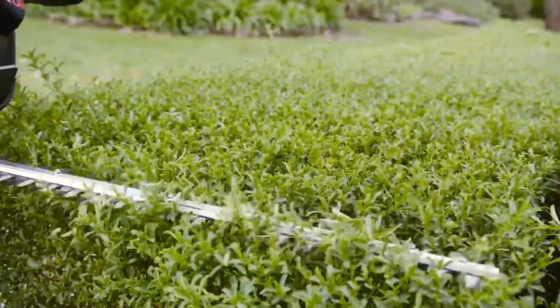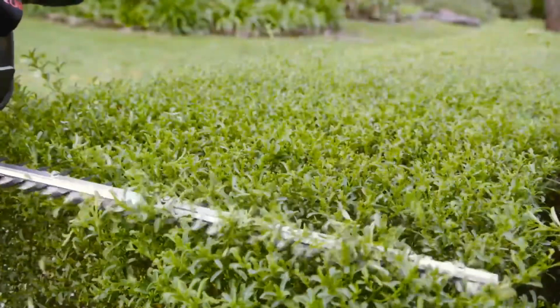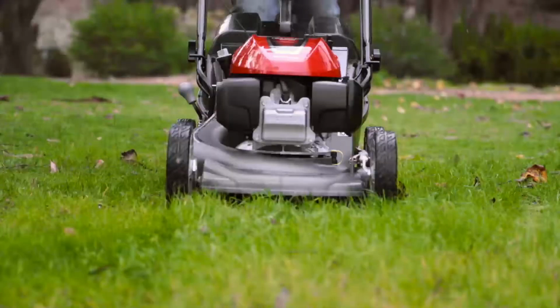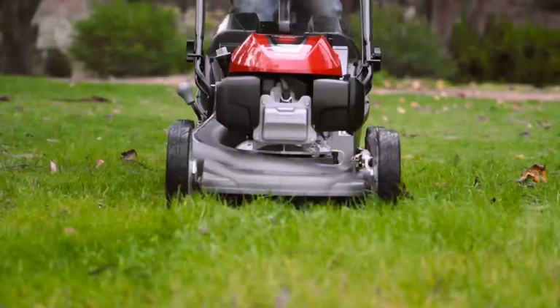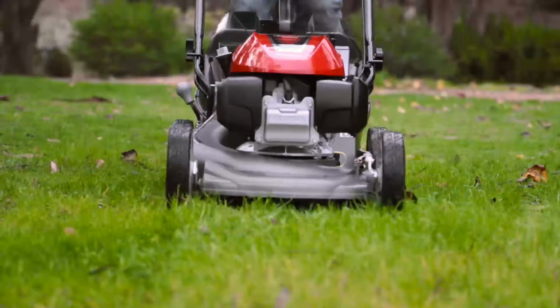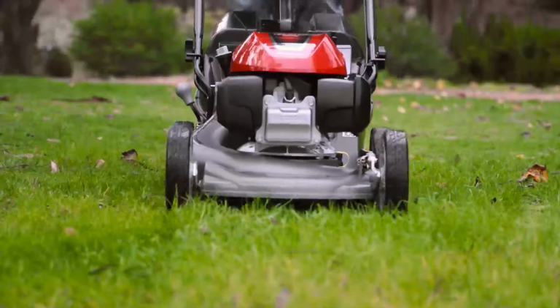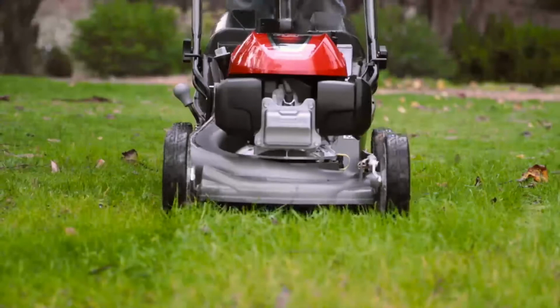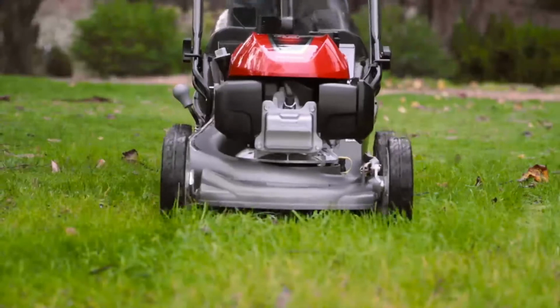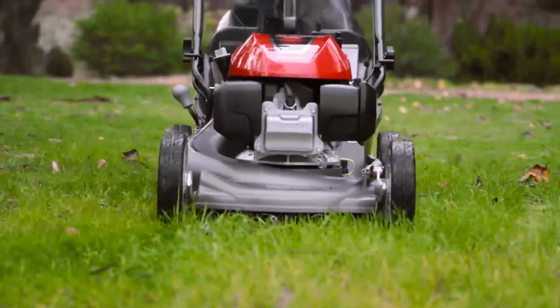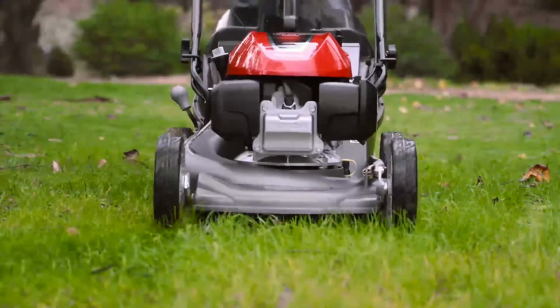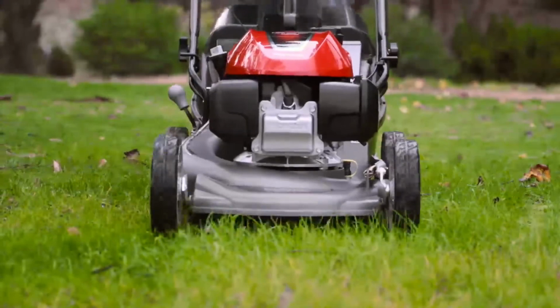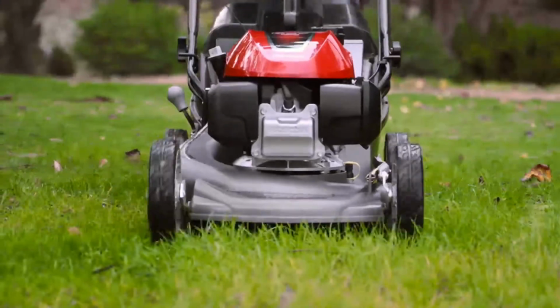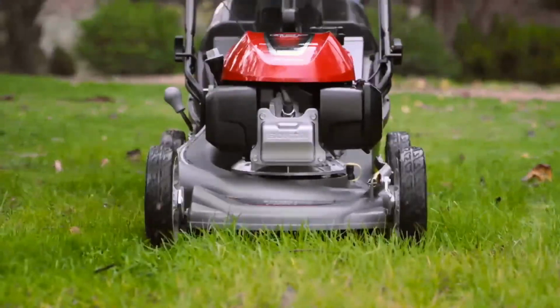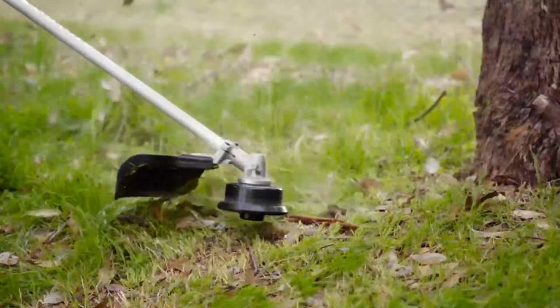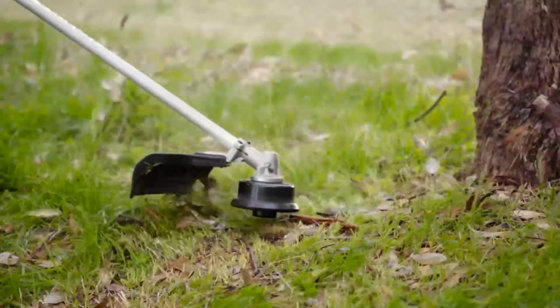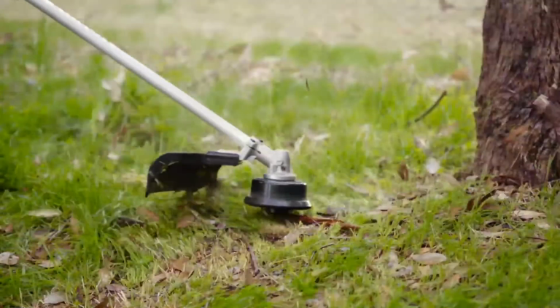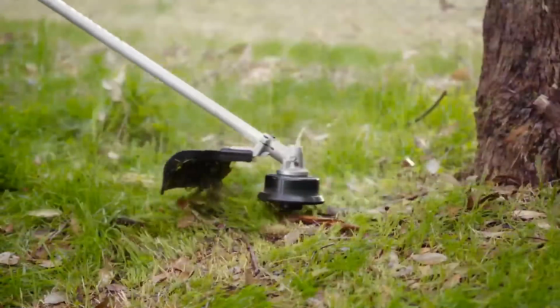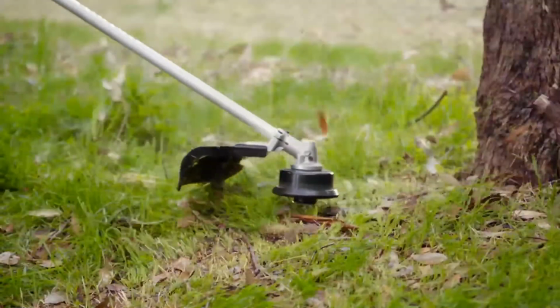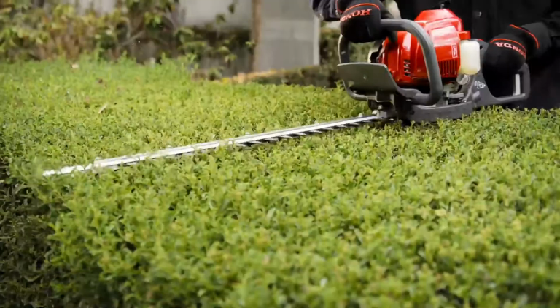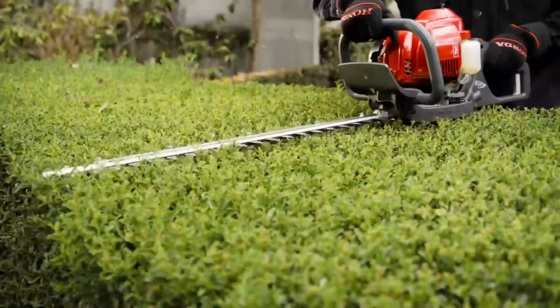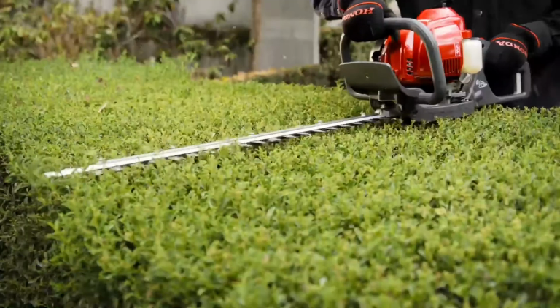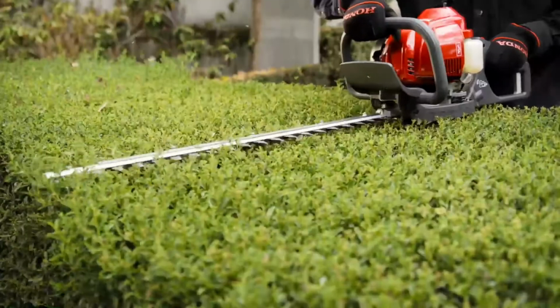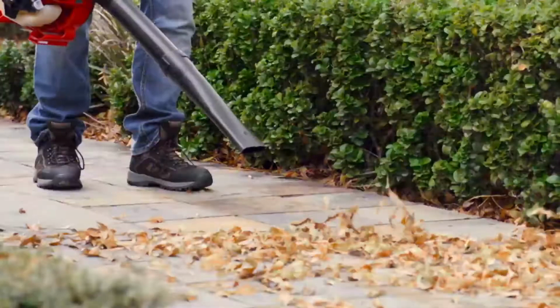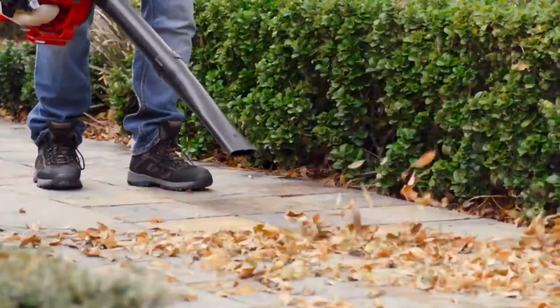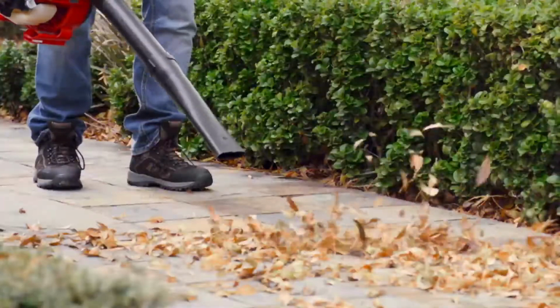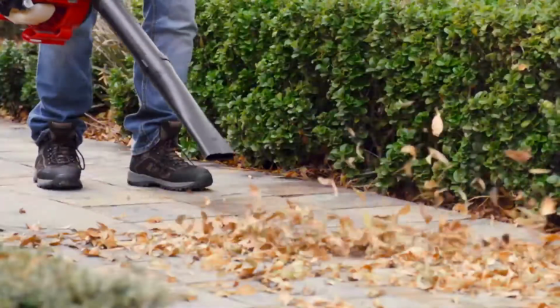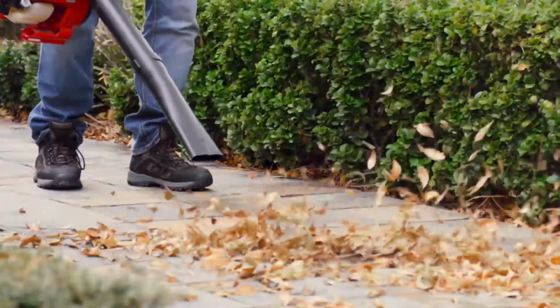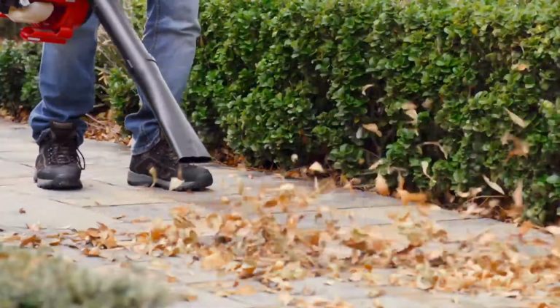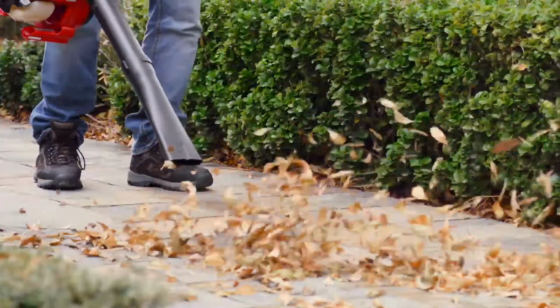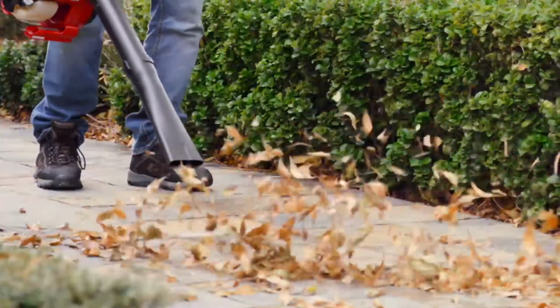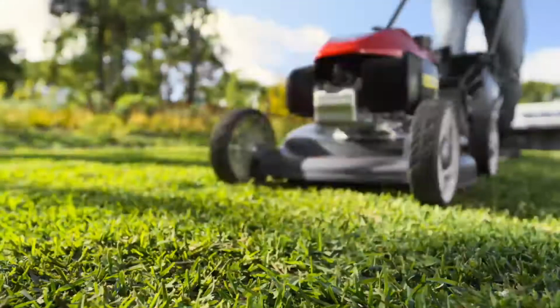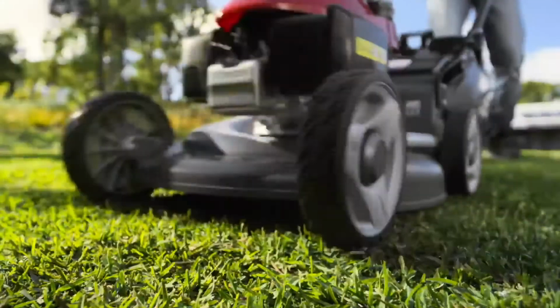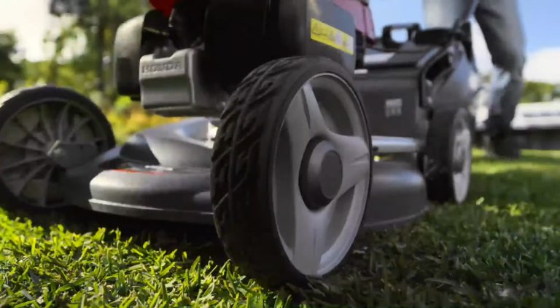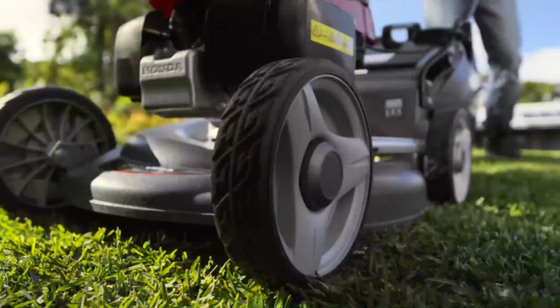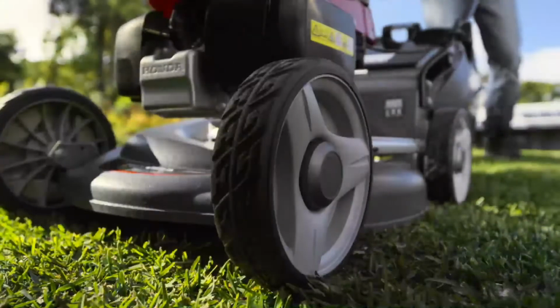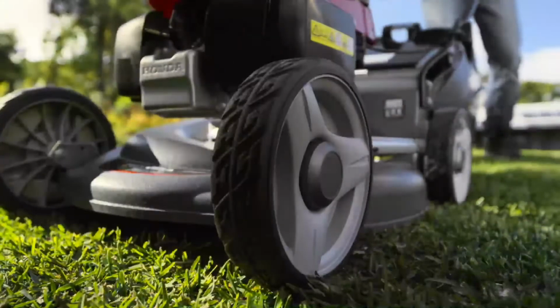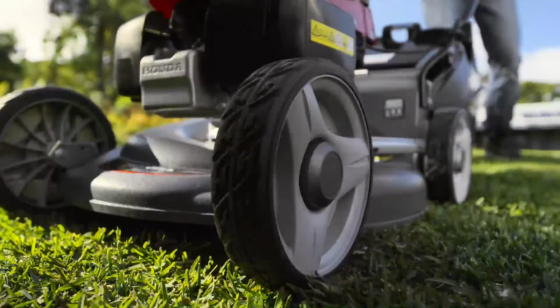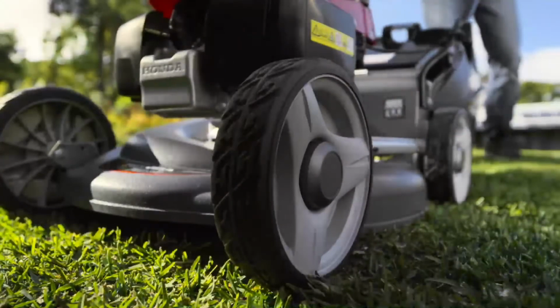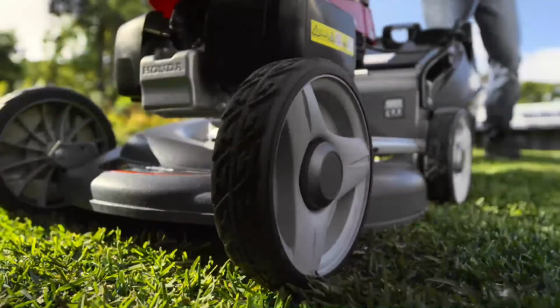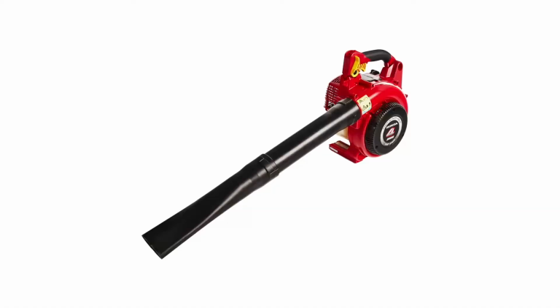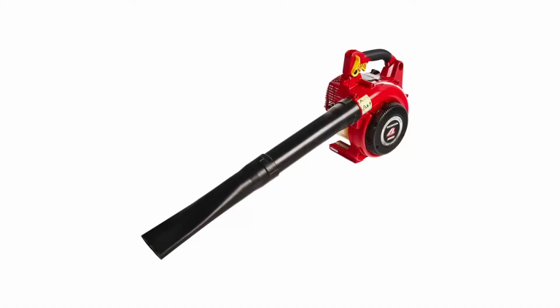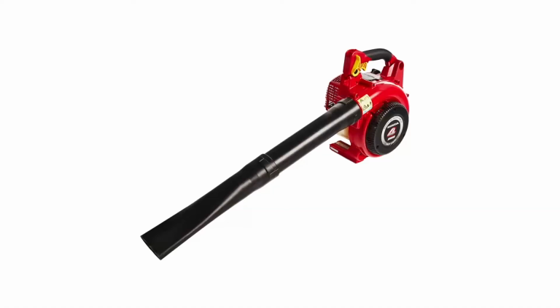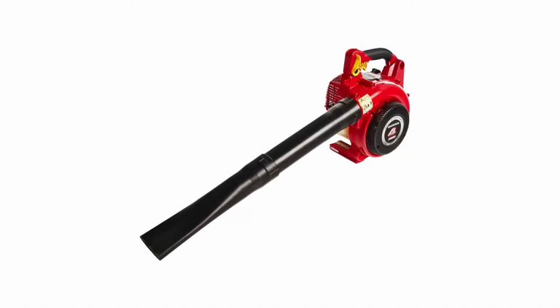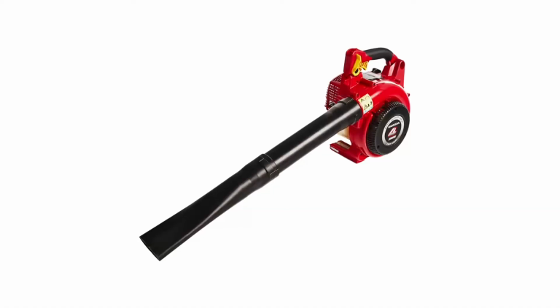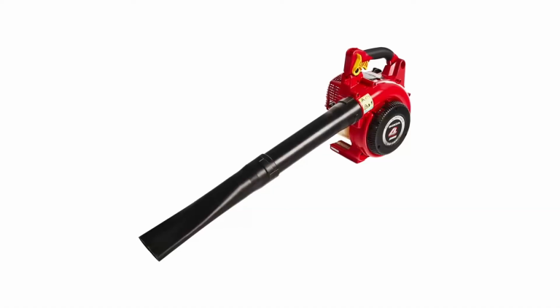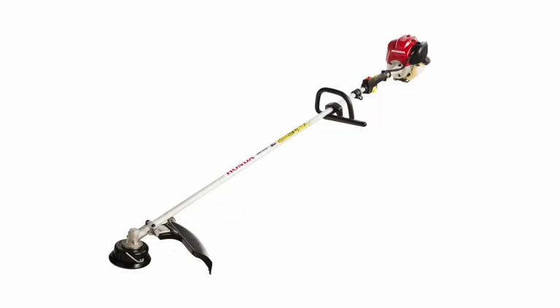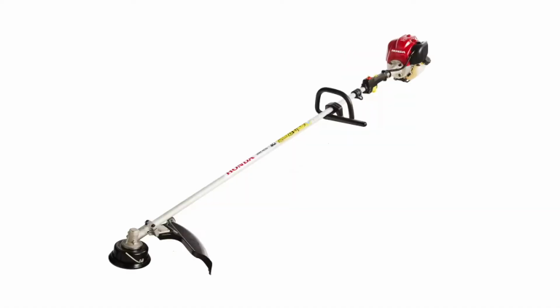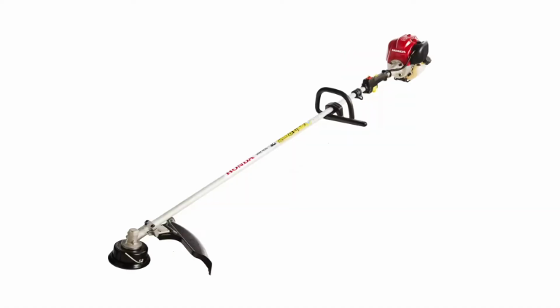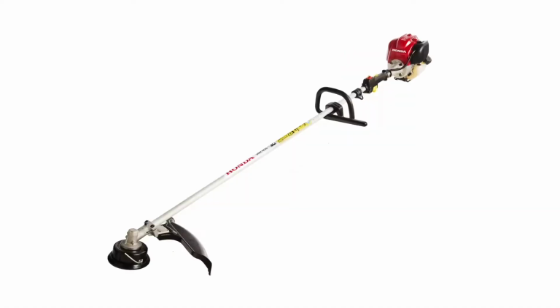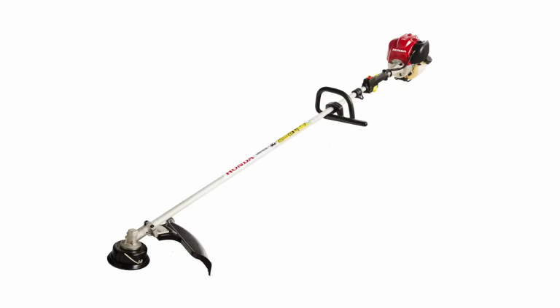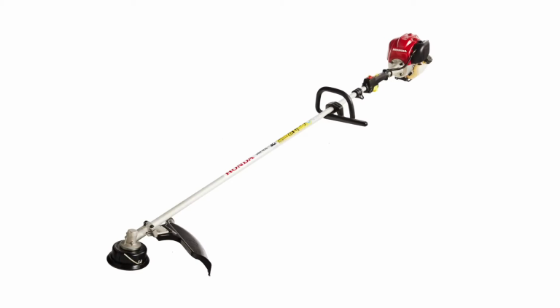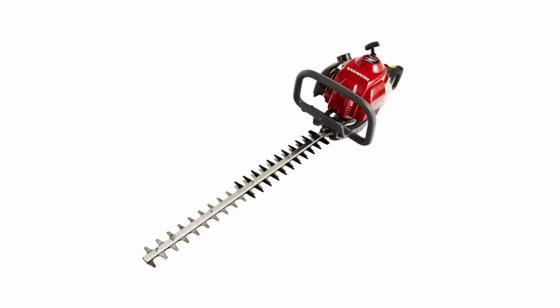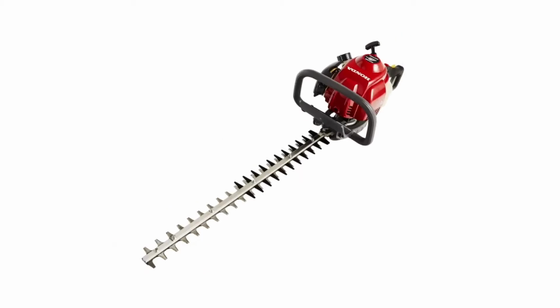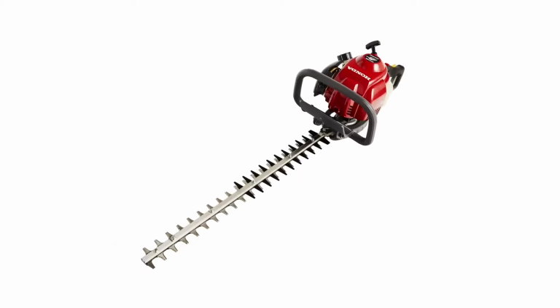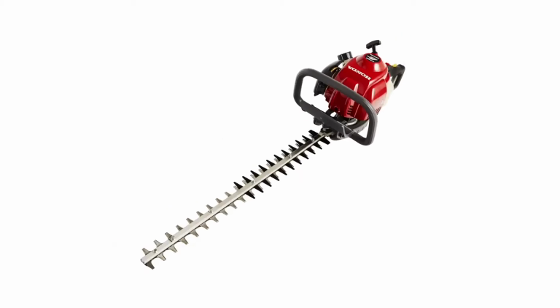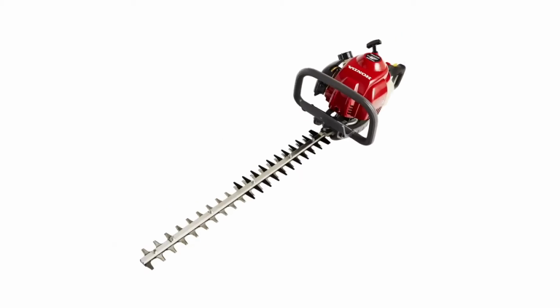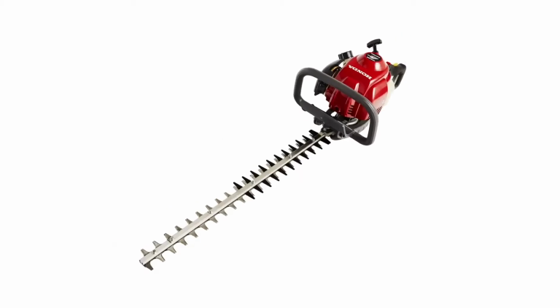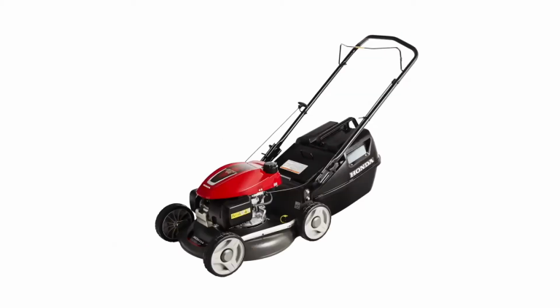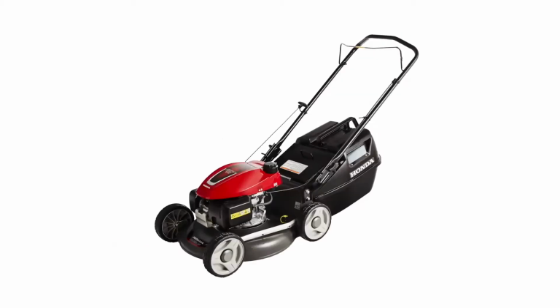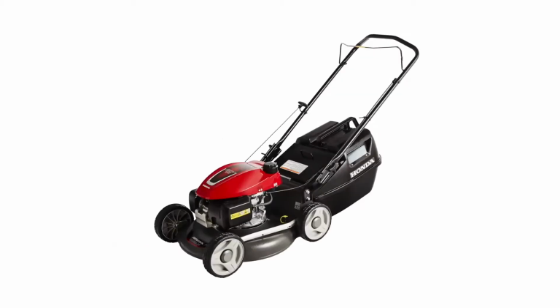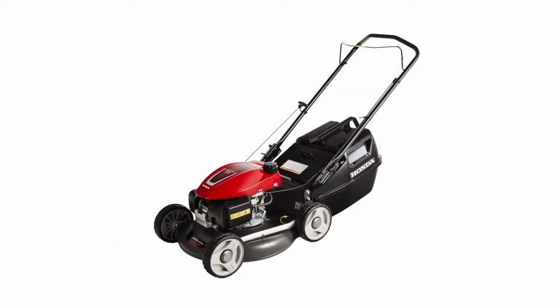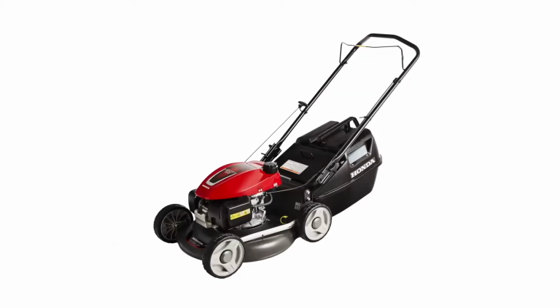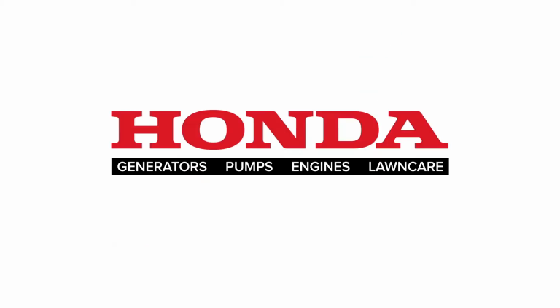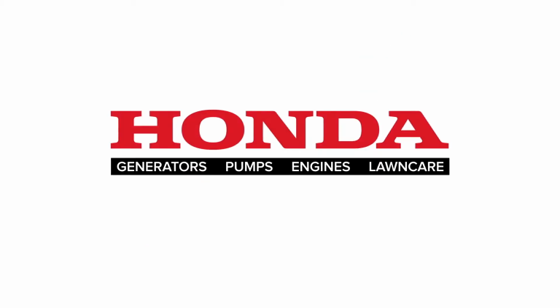So whether you need to mow, edge, trim or blow, go for the Honda Garden Range. It's the cutting edge.